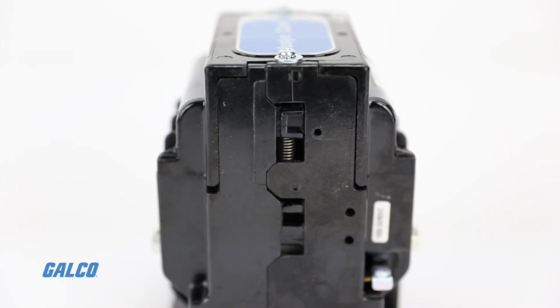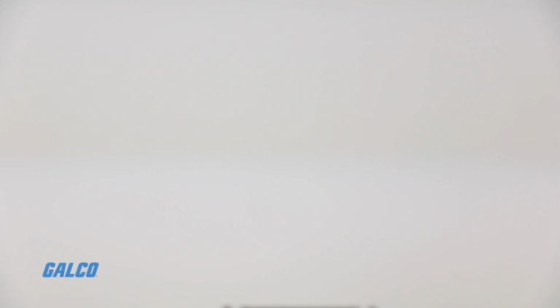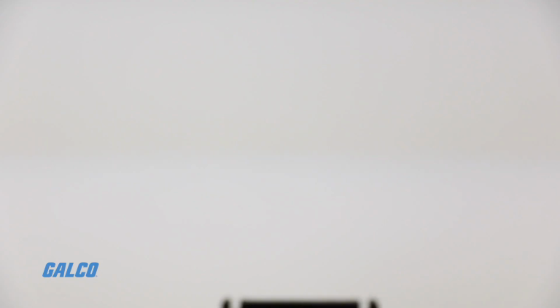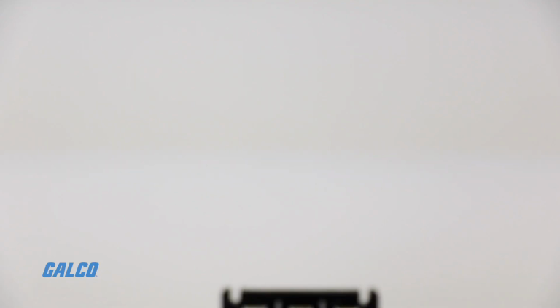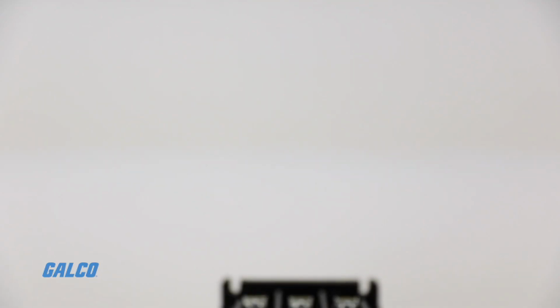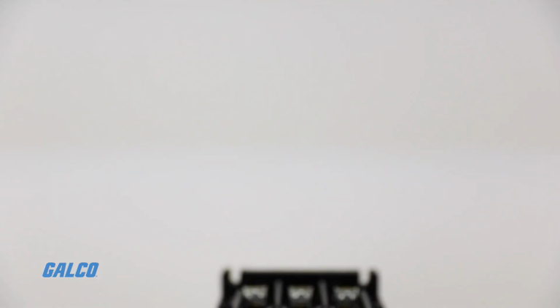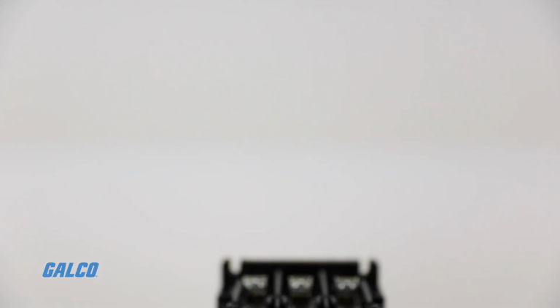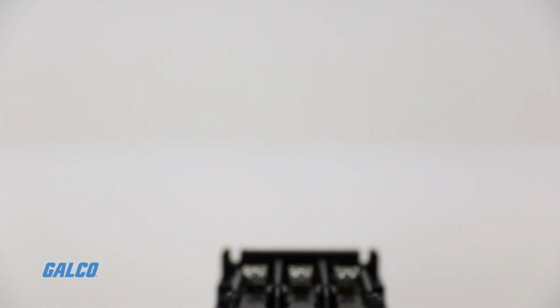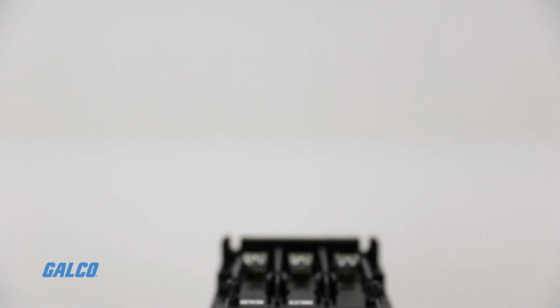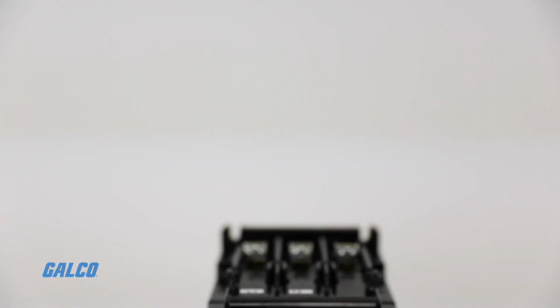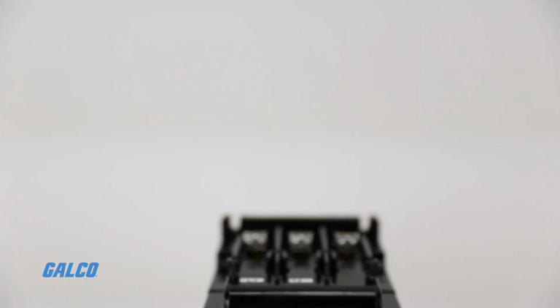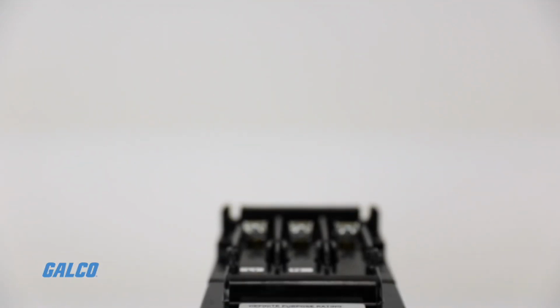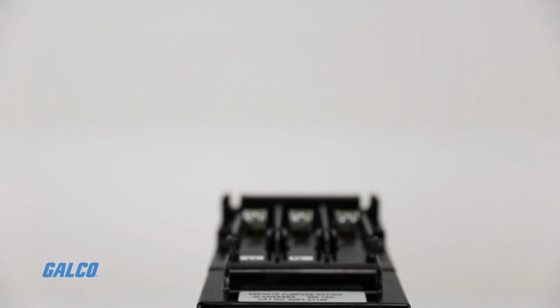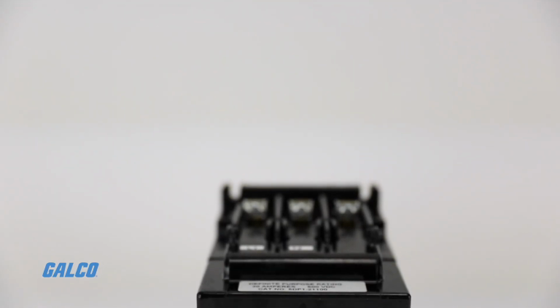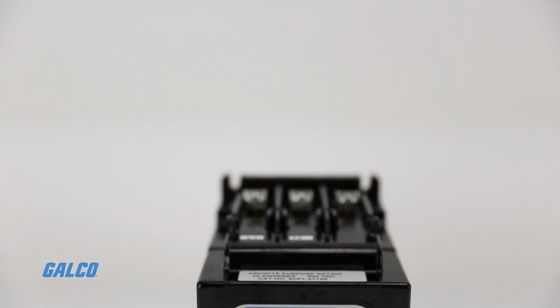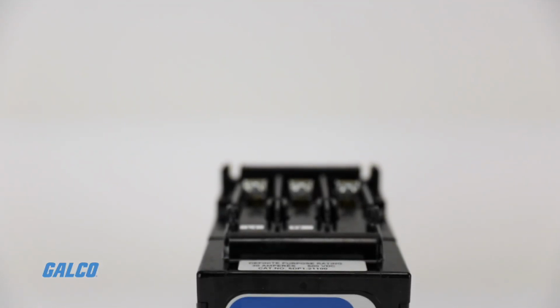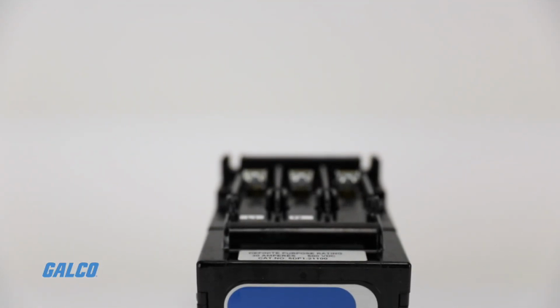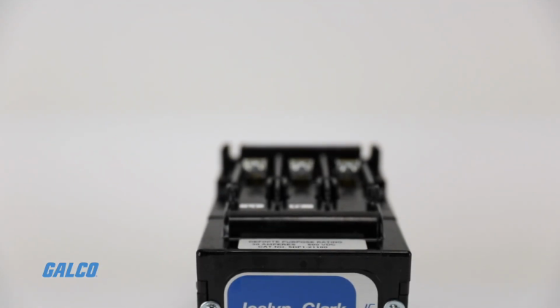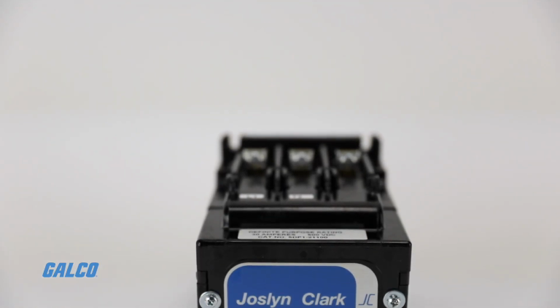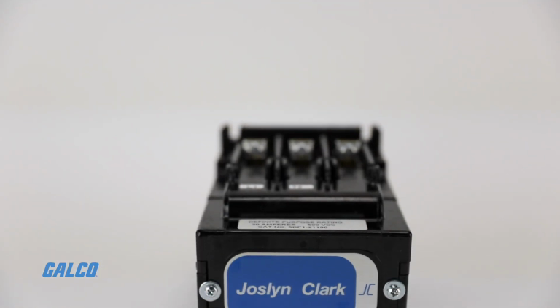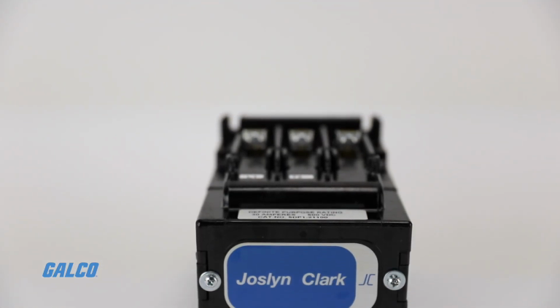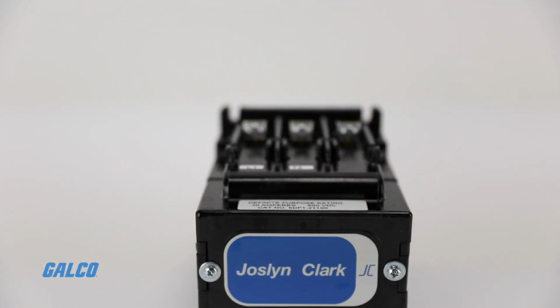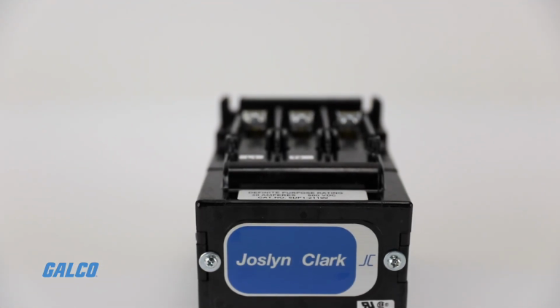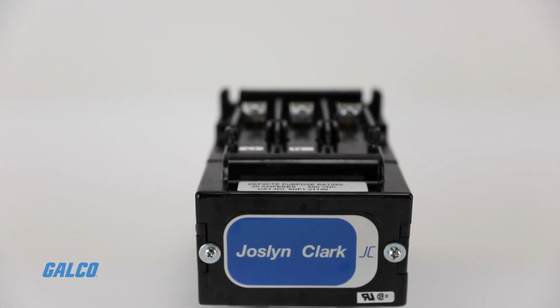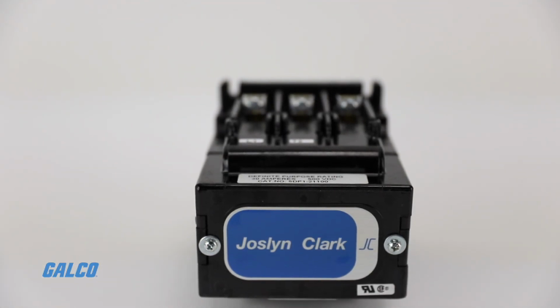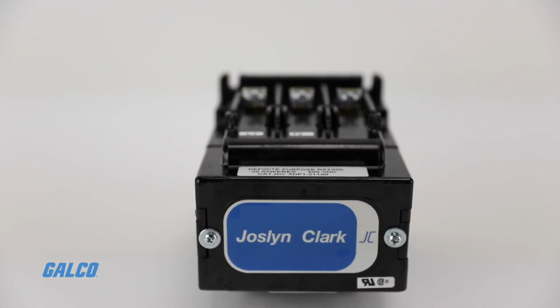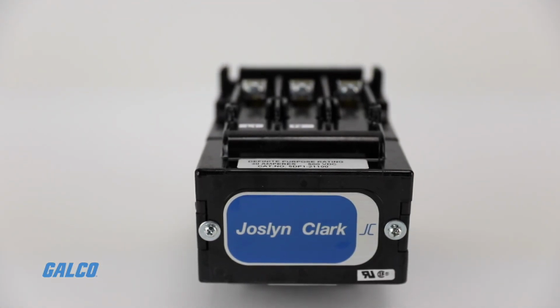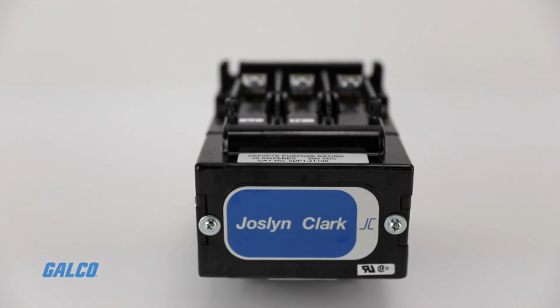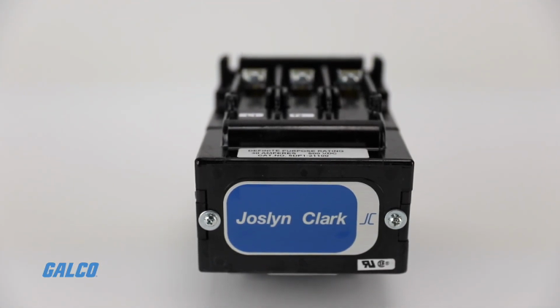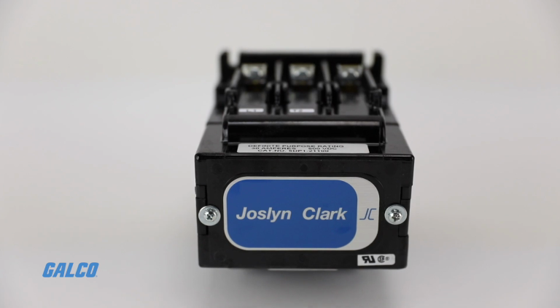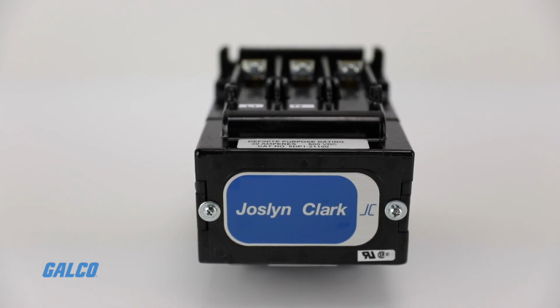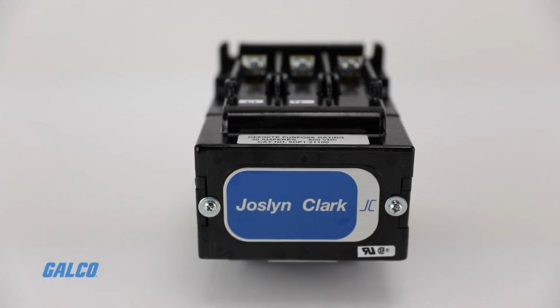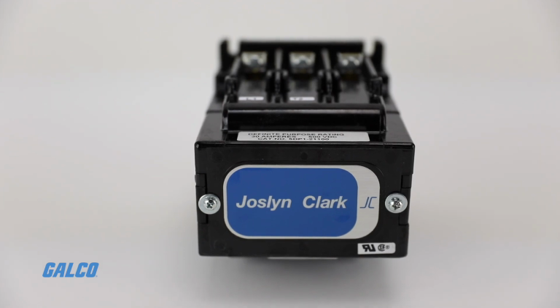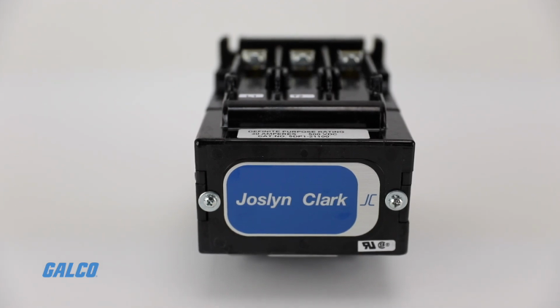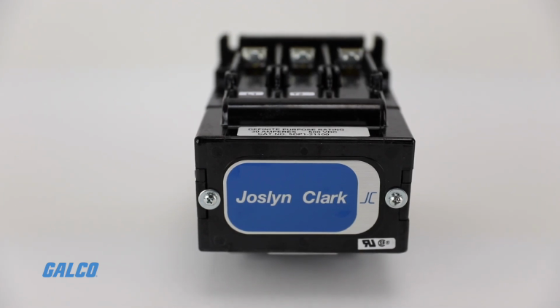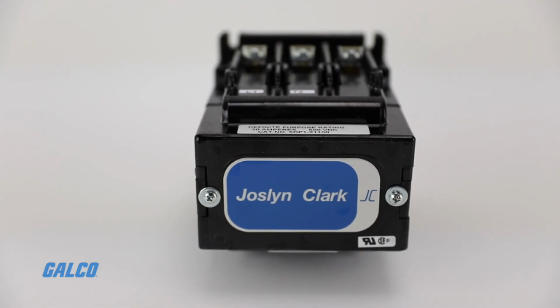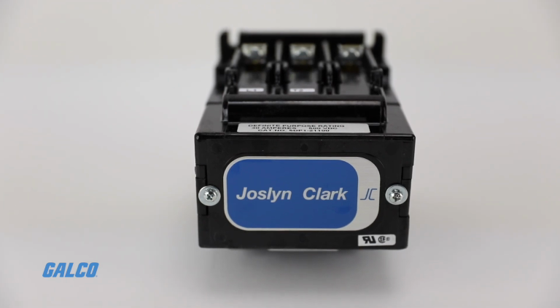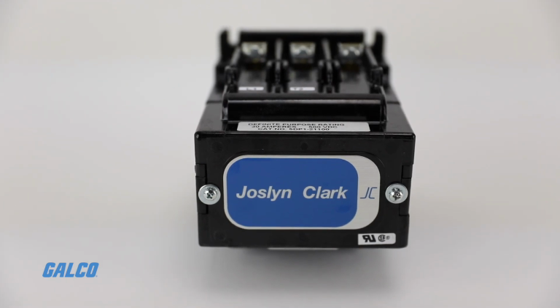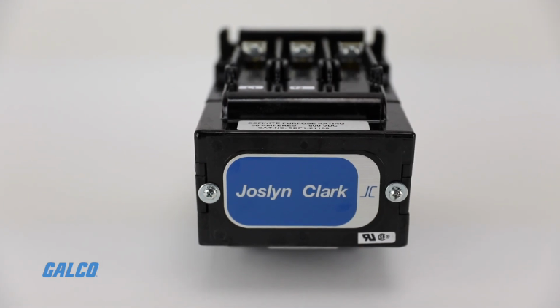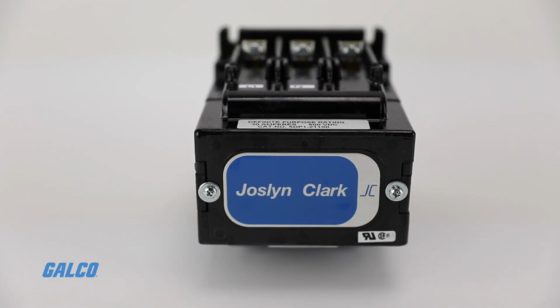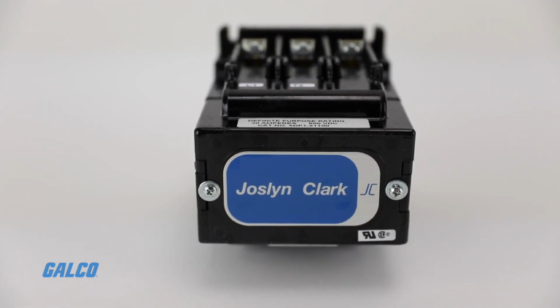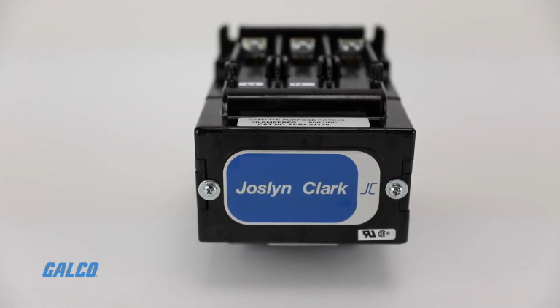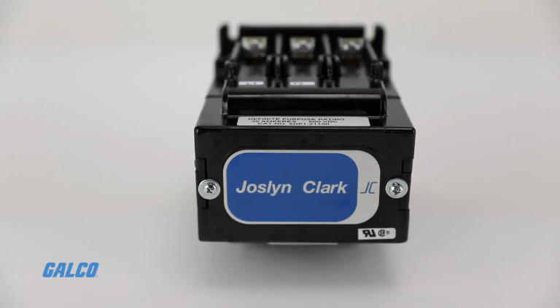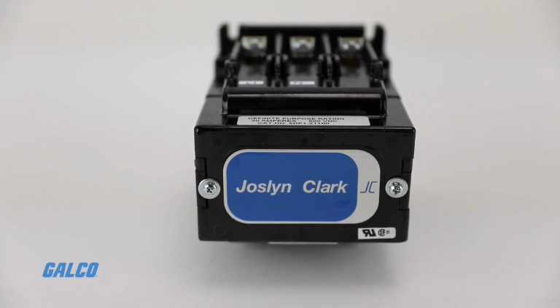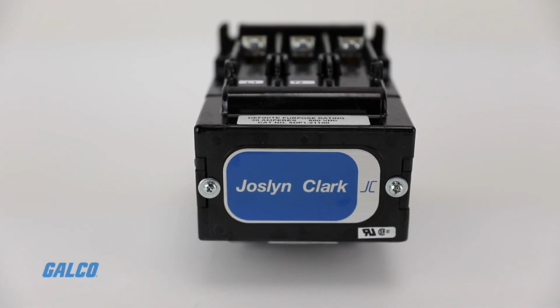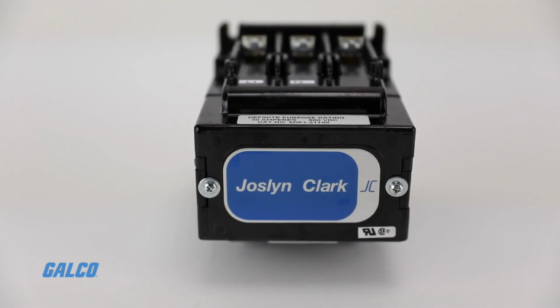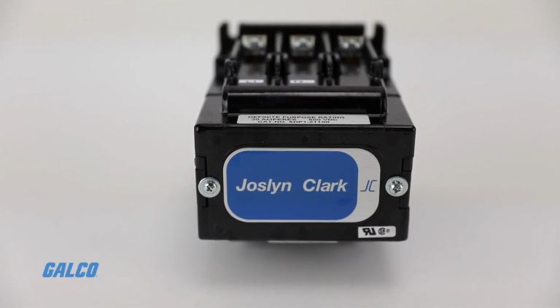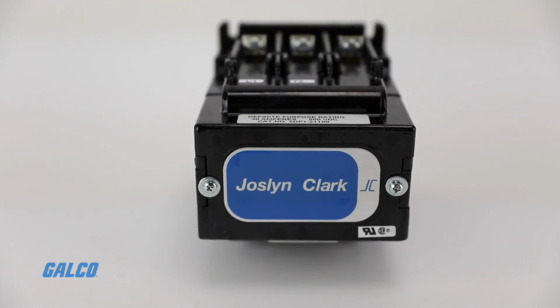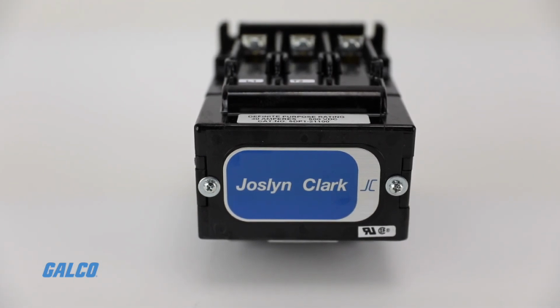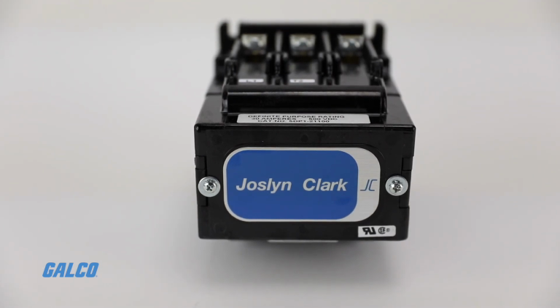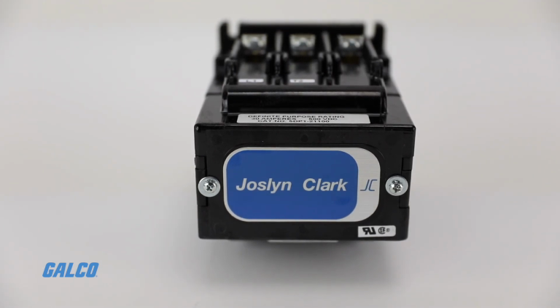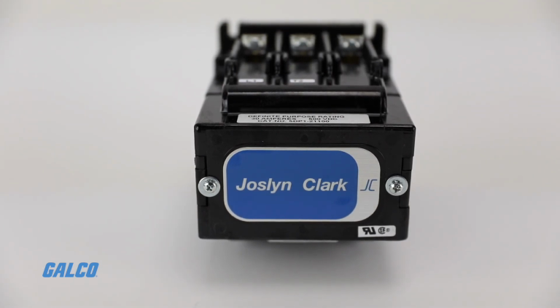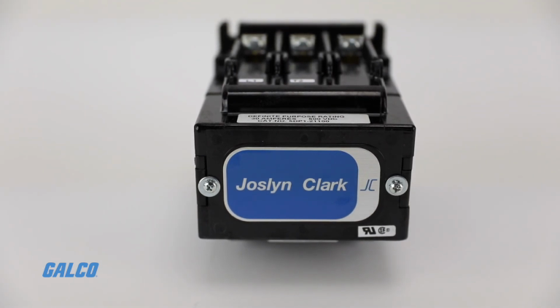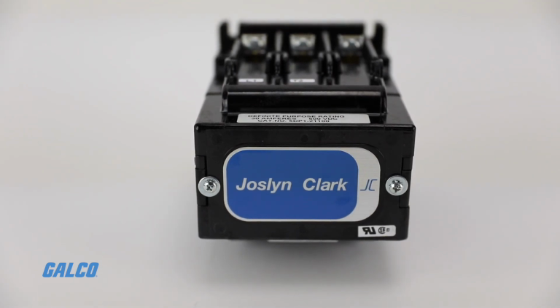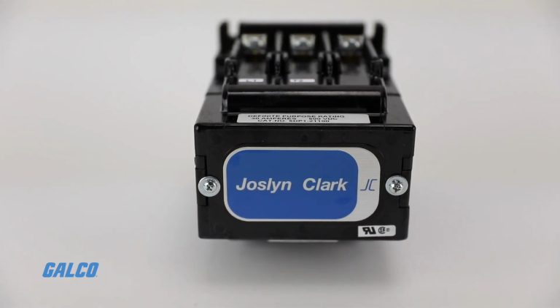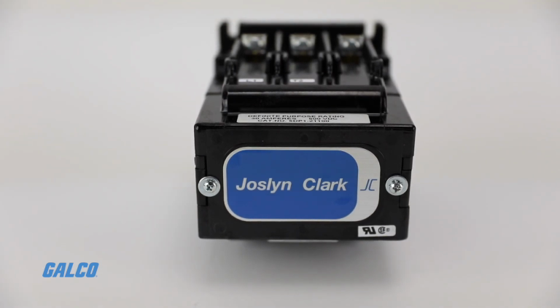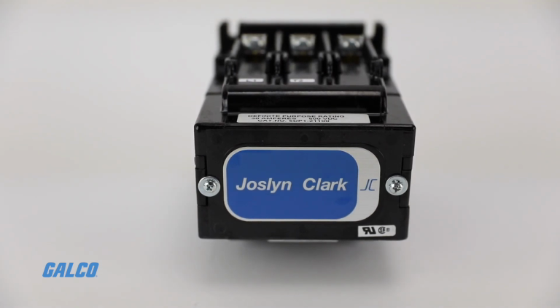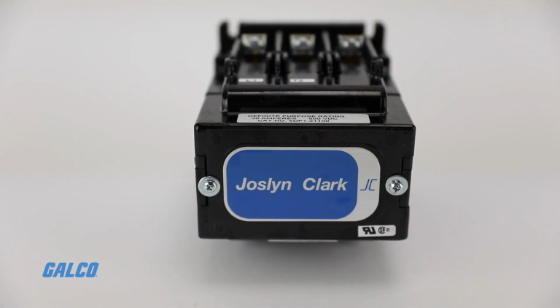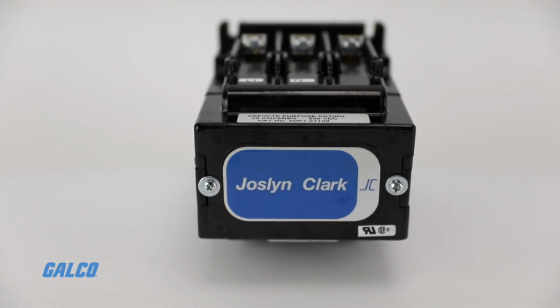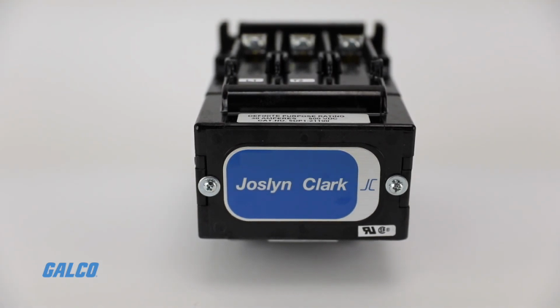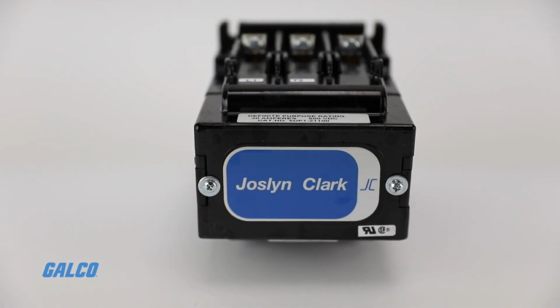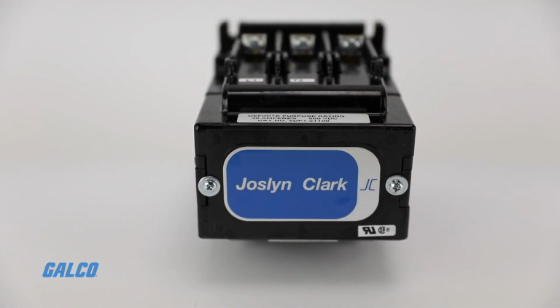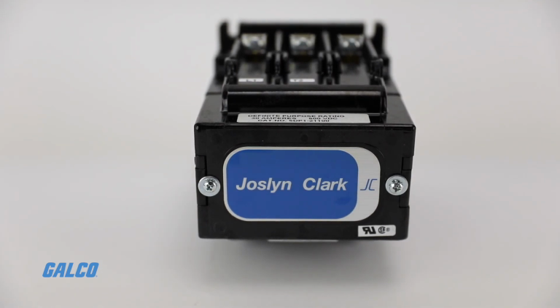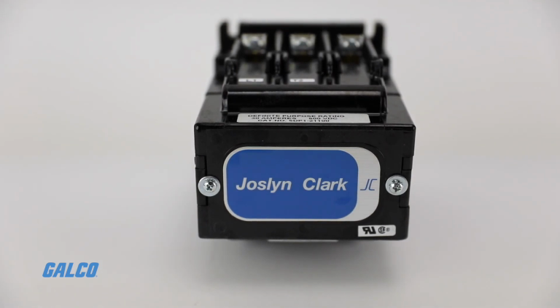Finally, the armature magnet frame is free-floating for quiet, low friction operation.